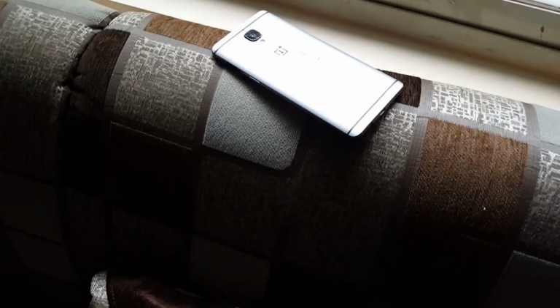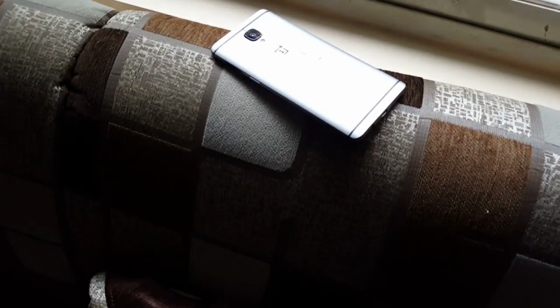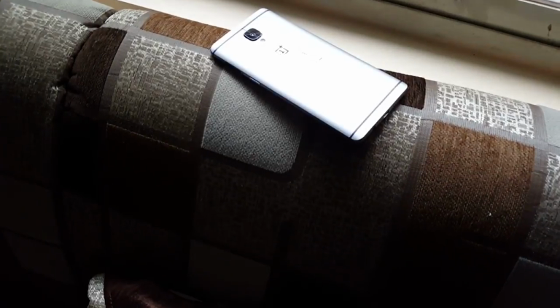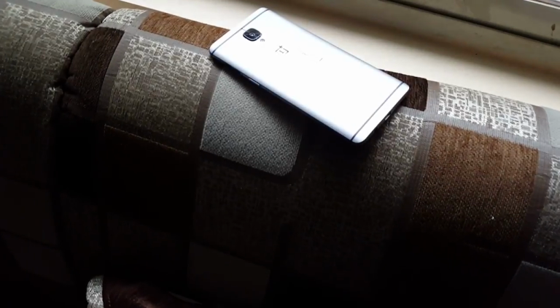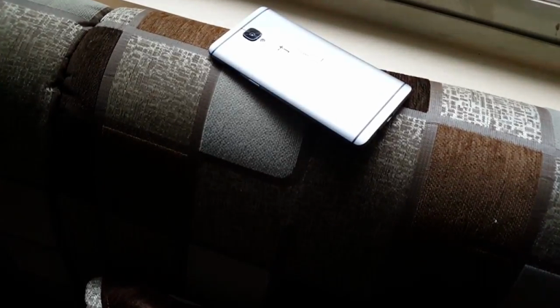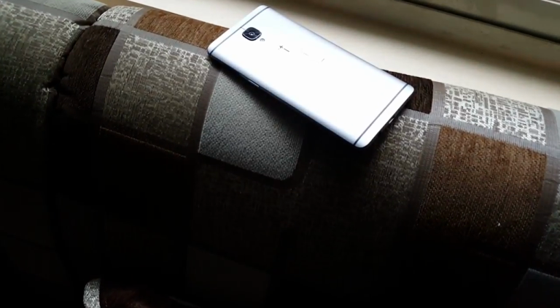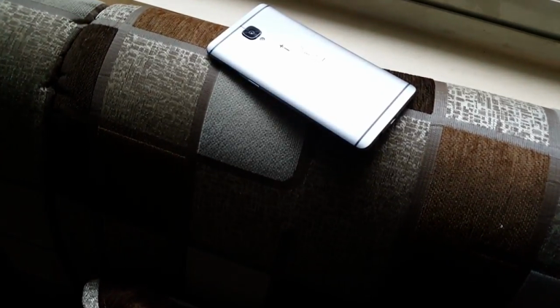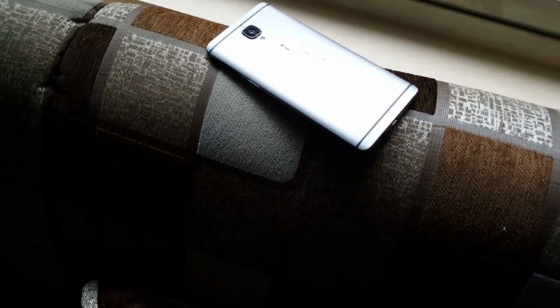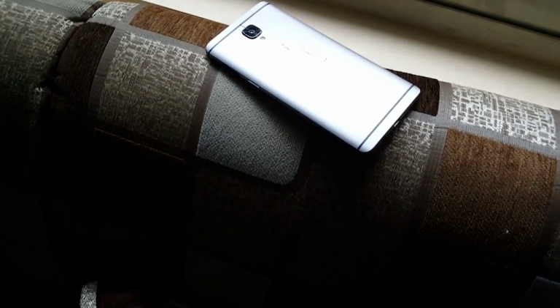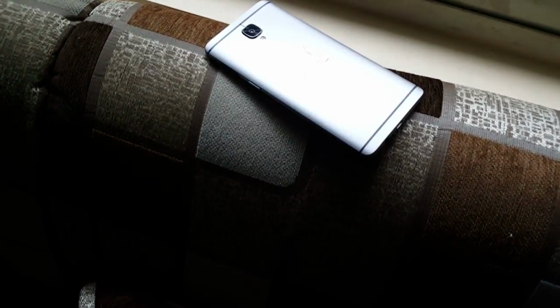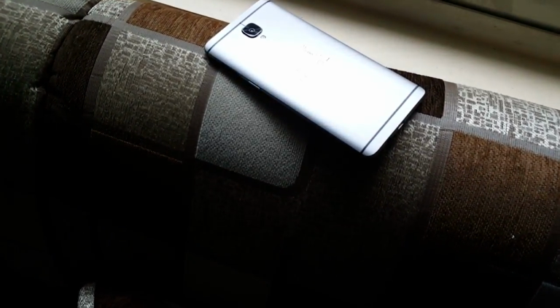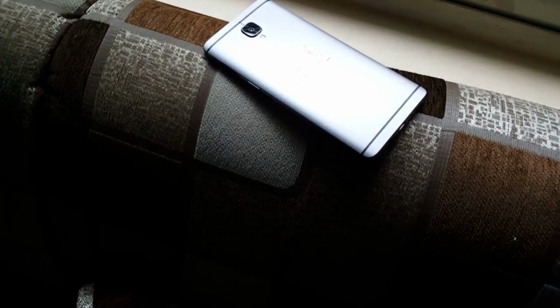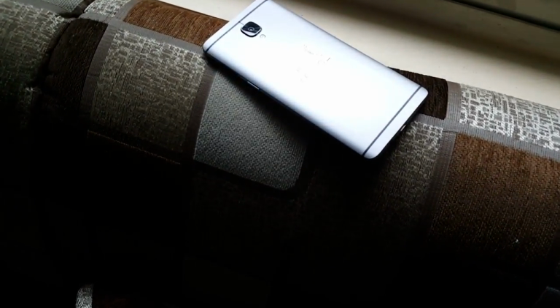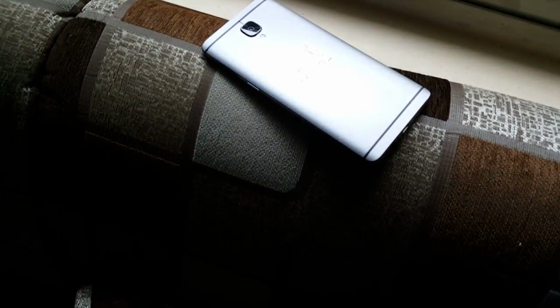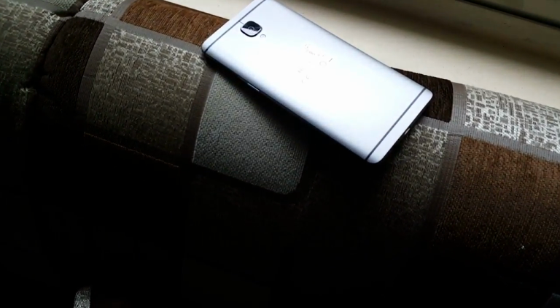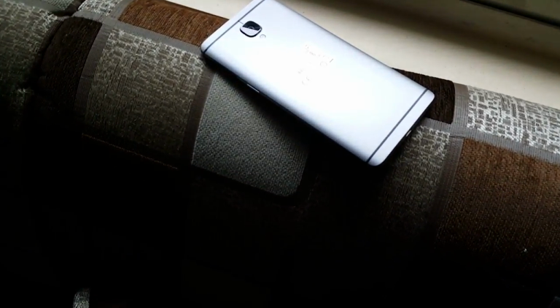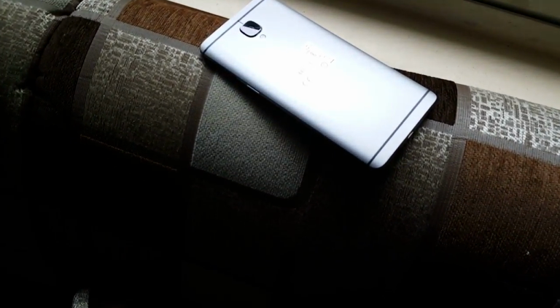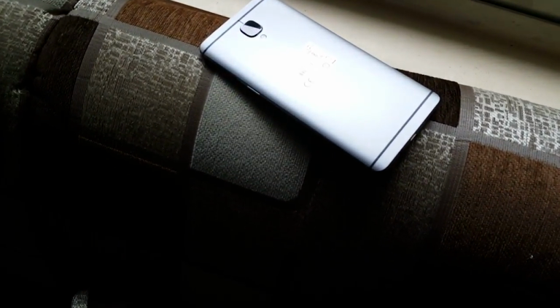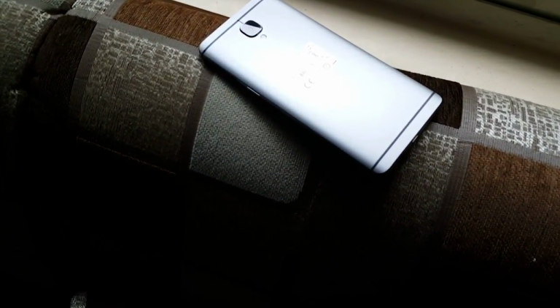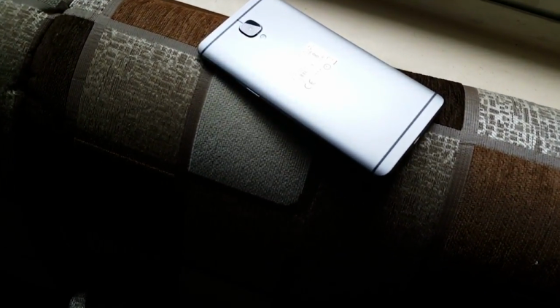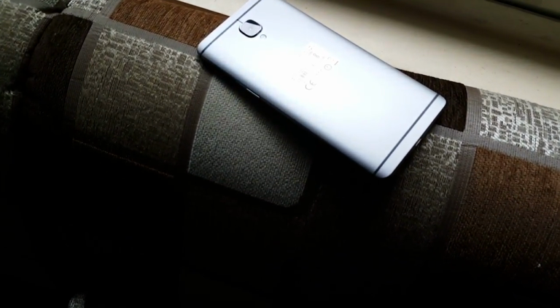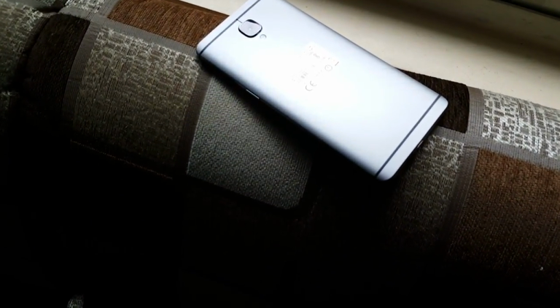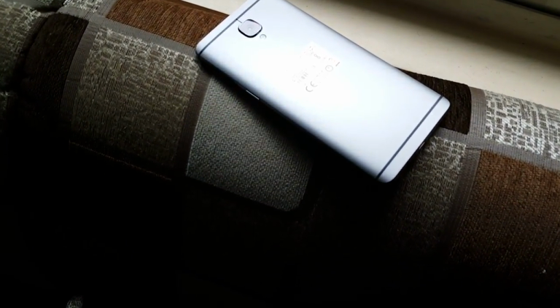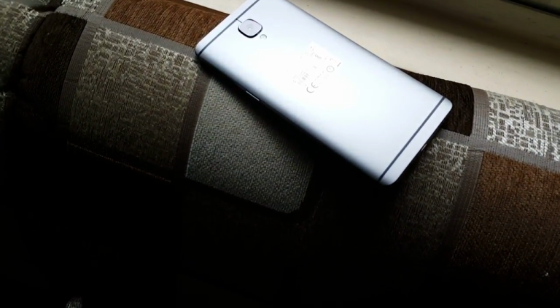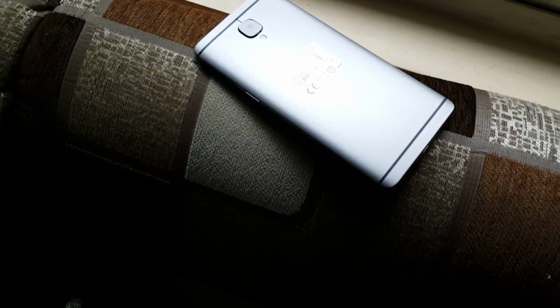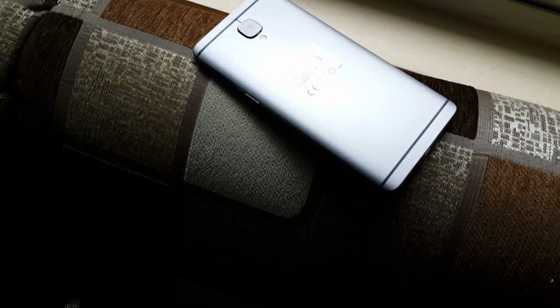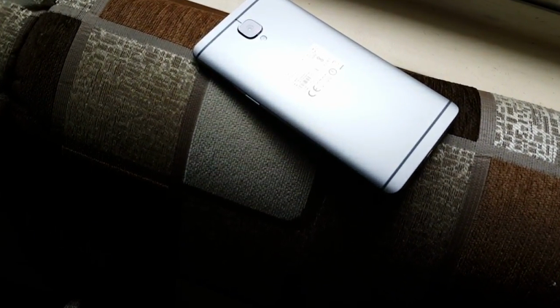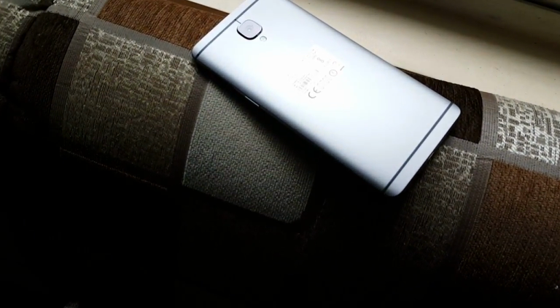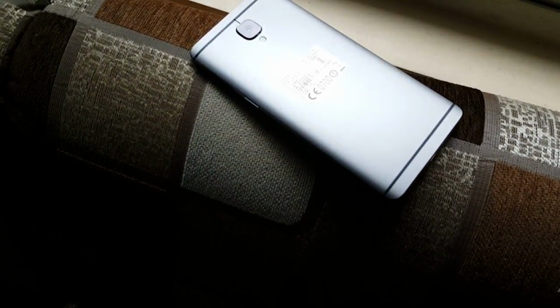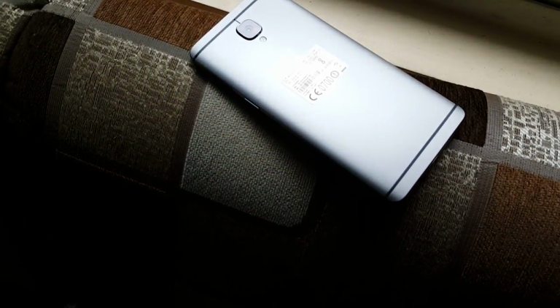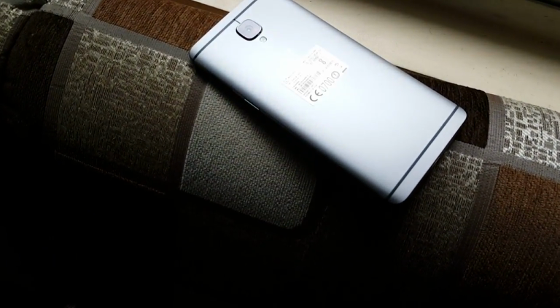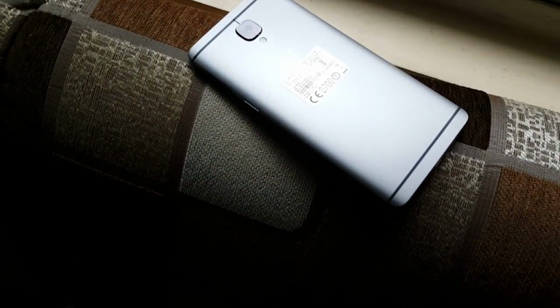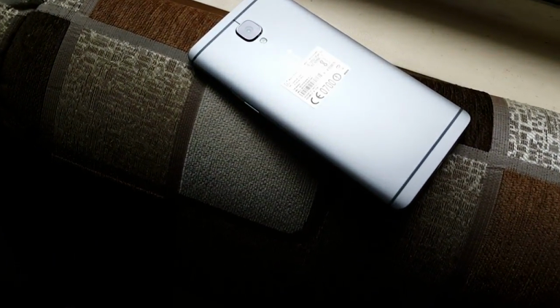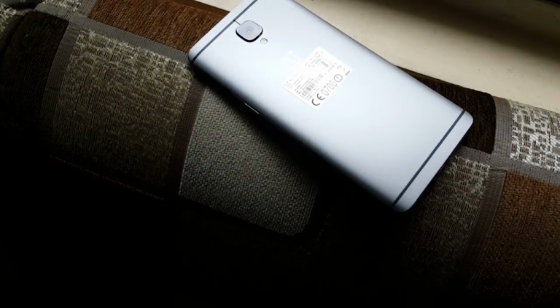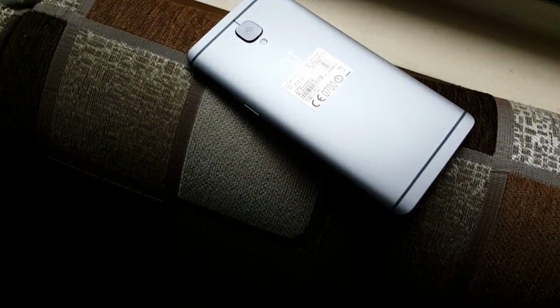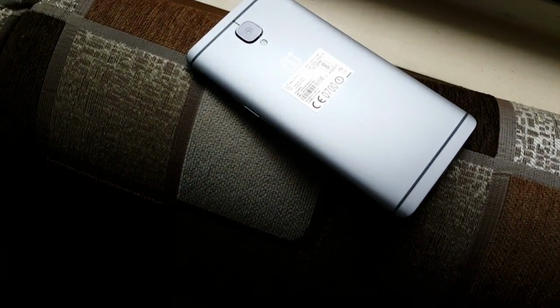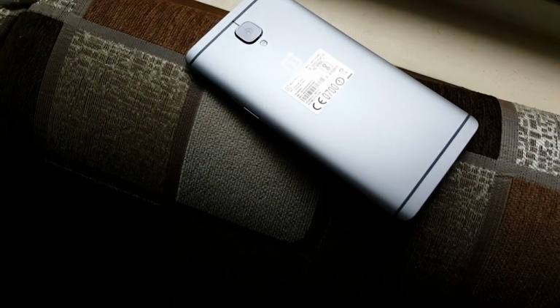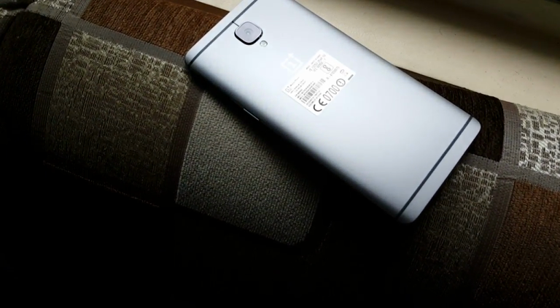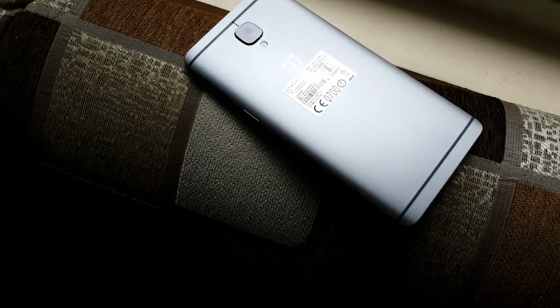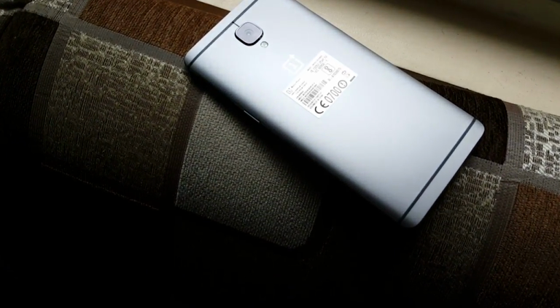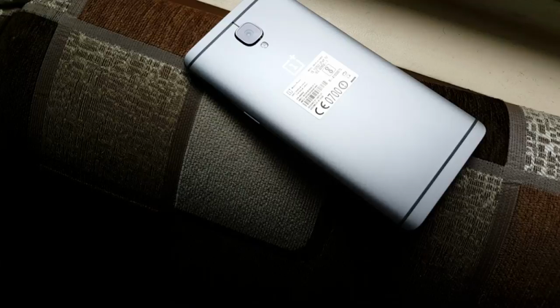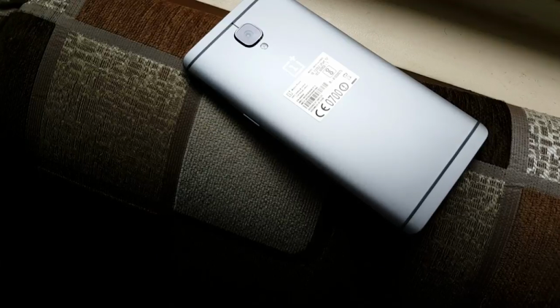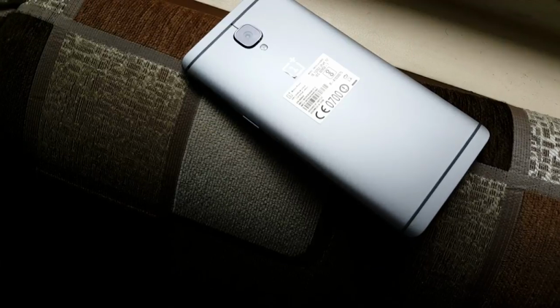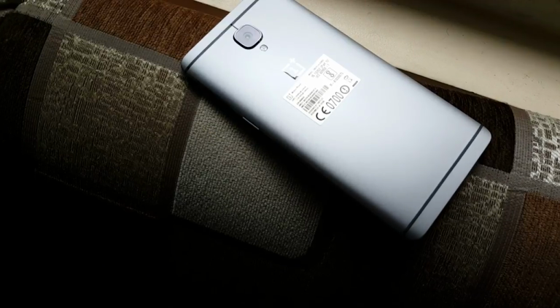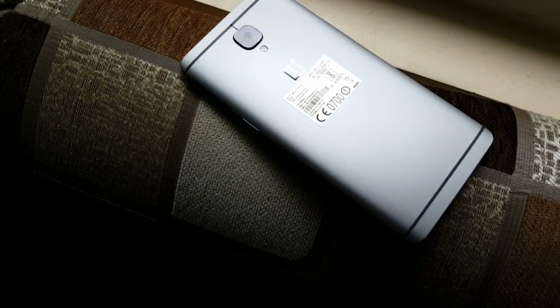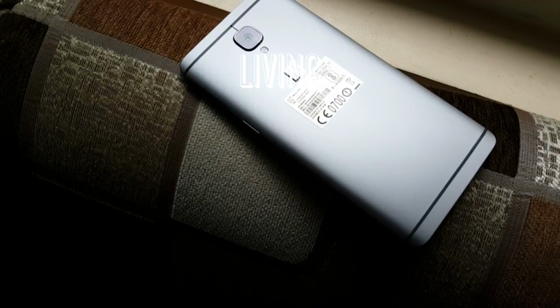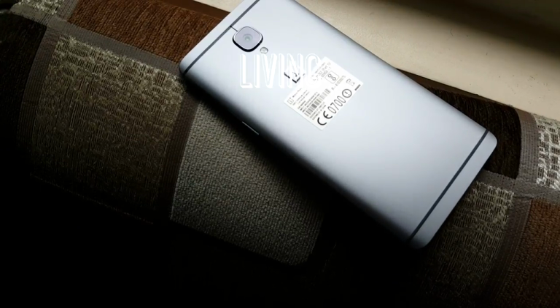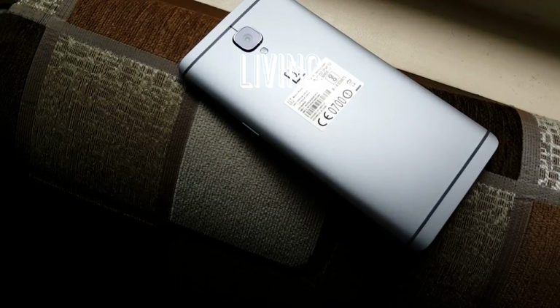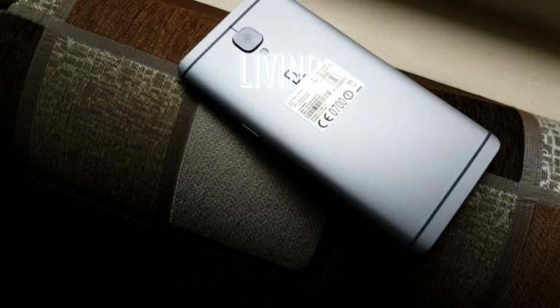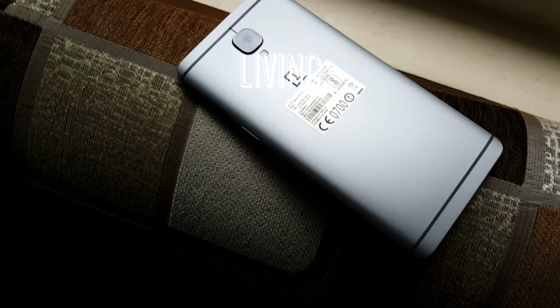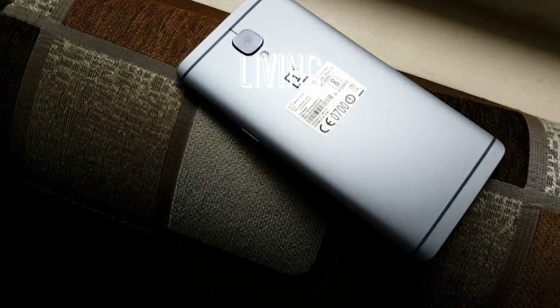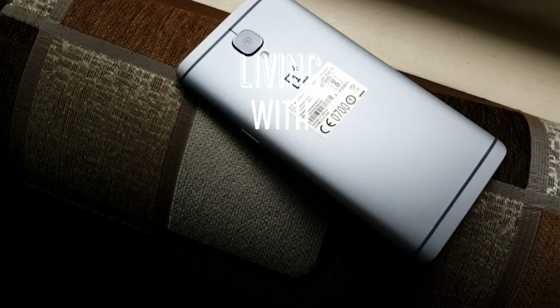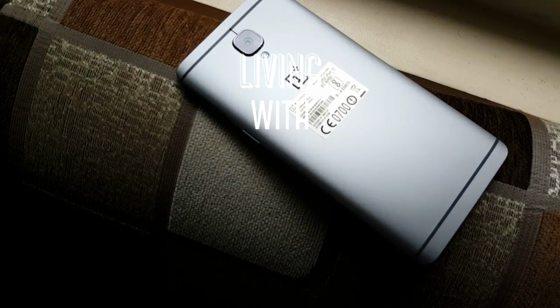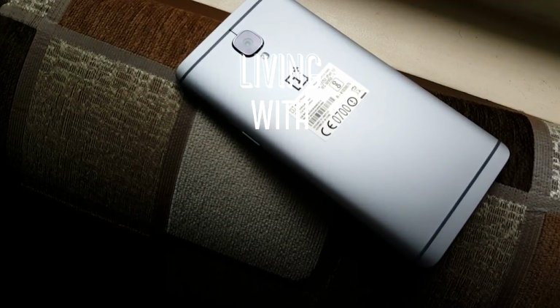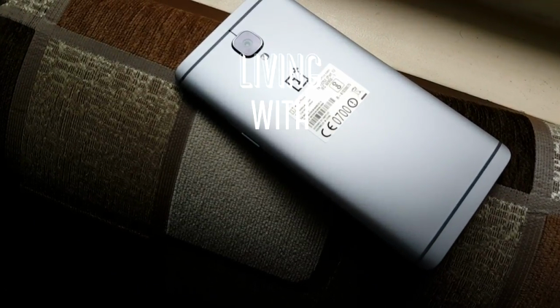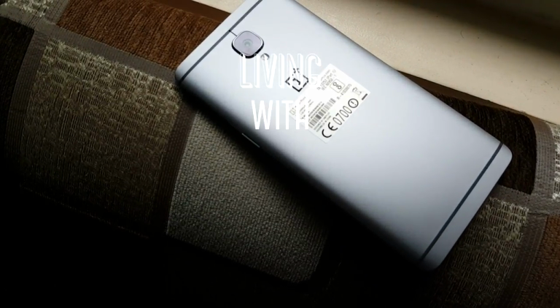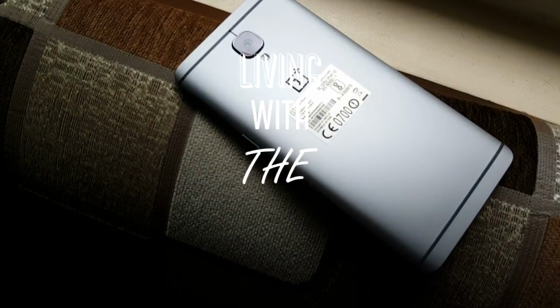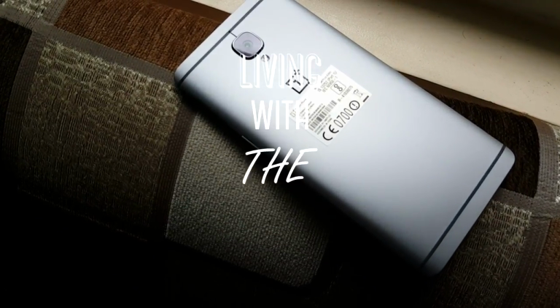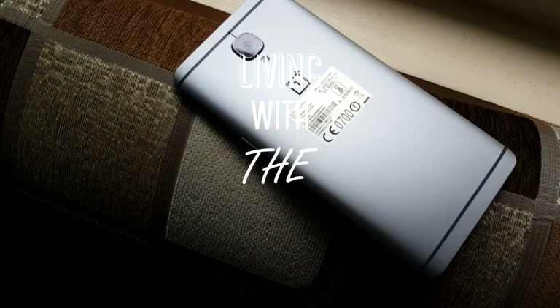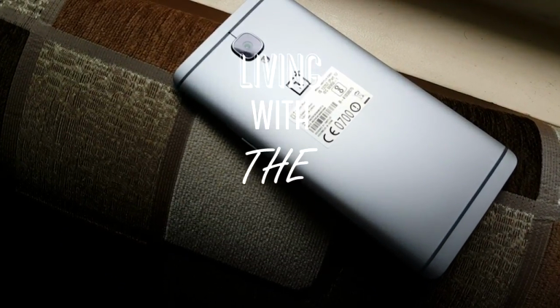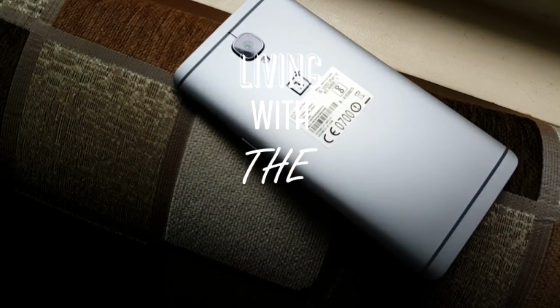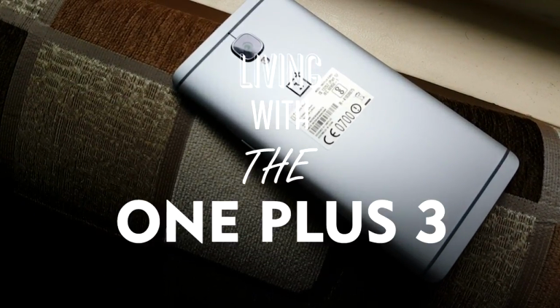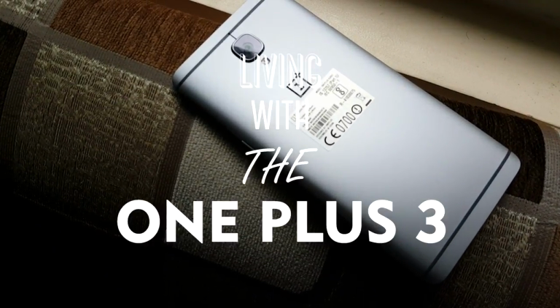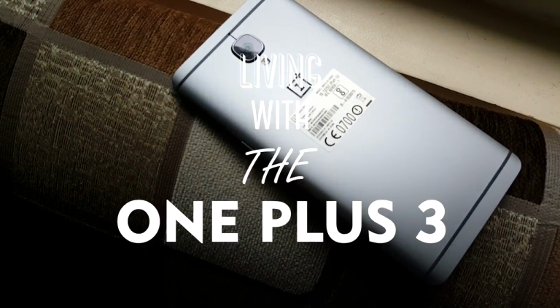Hey, what's up guys! Here is my take on the OnePlus 3 — or what you guys like to call it — living with the OnePlus 3.